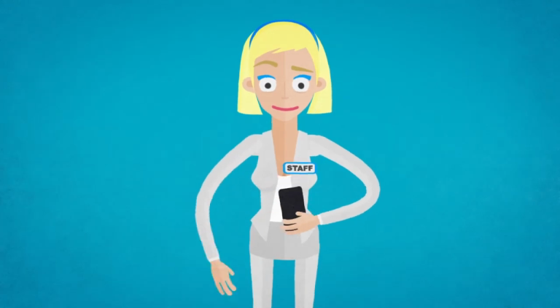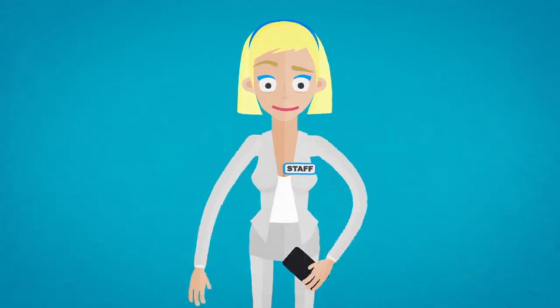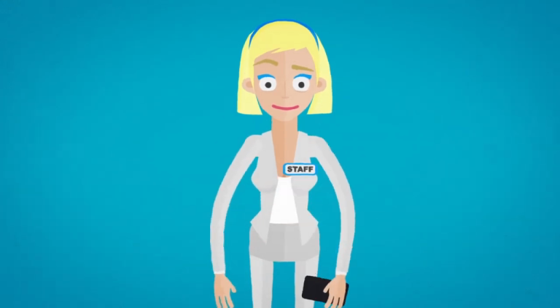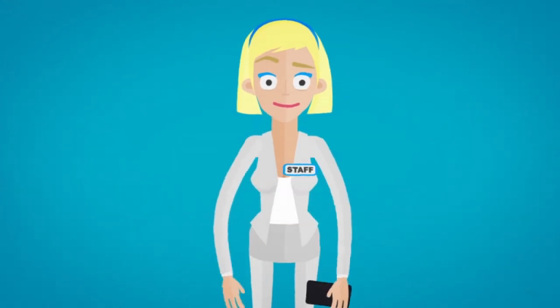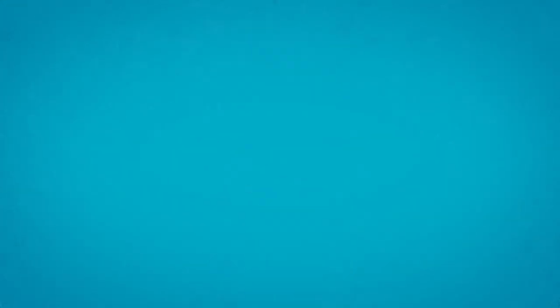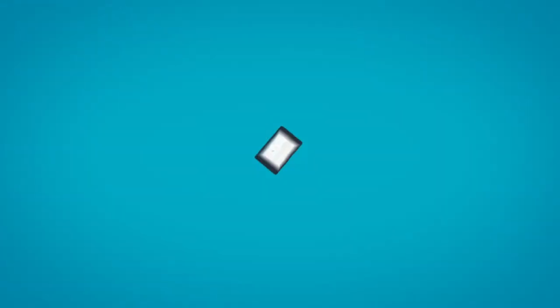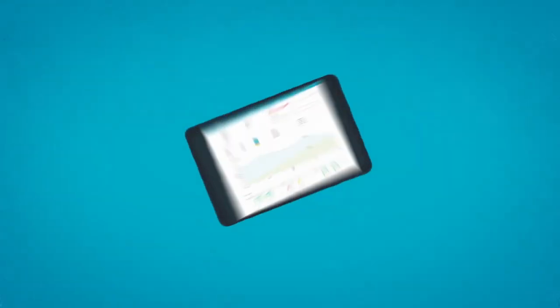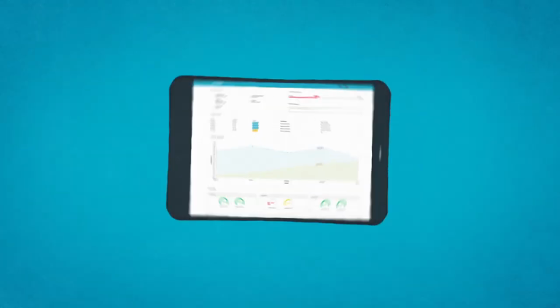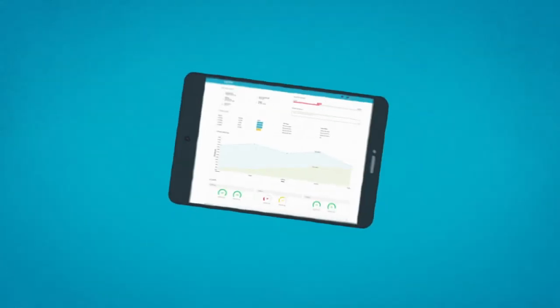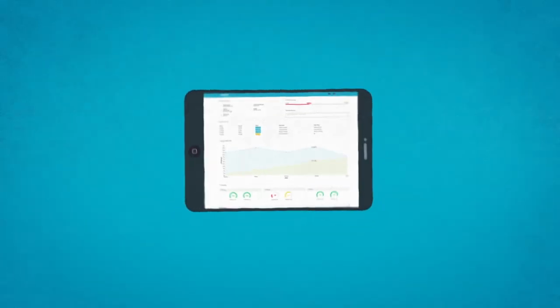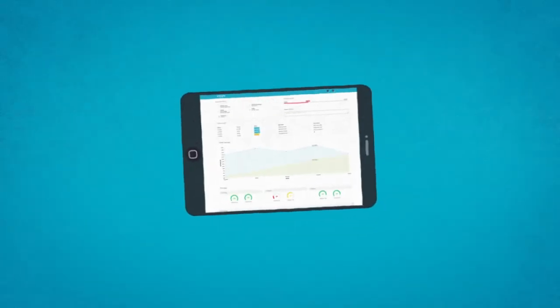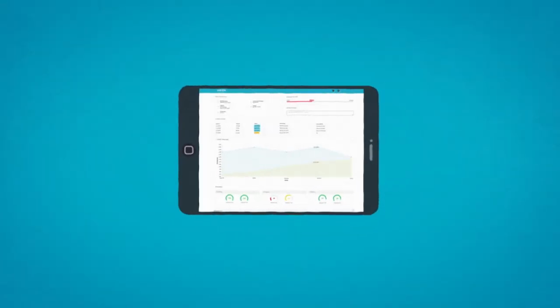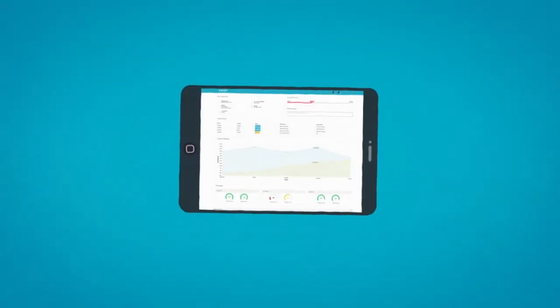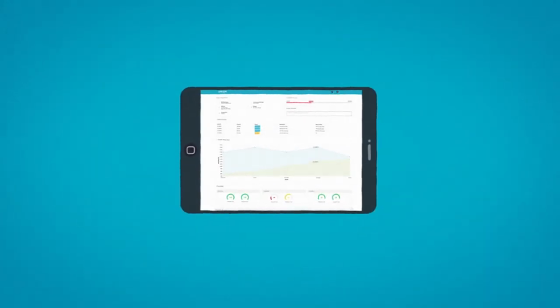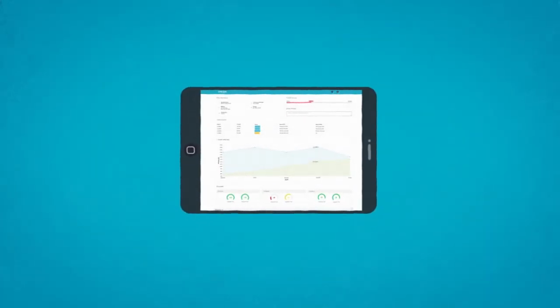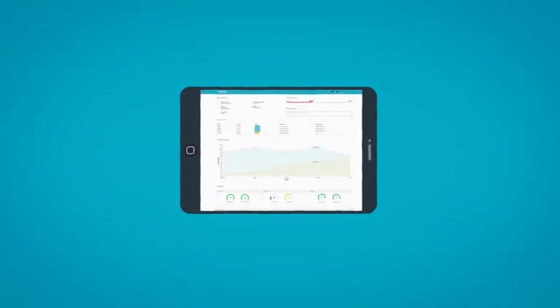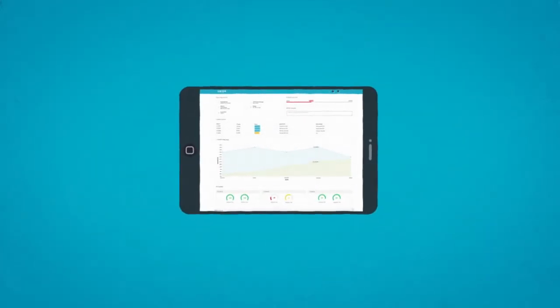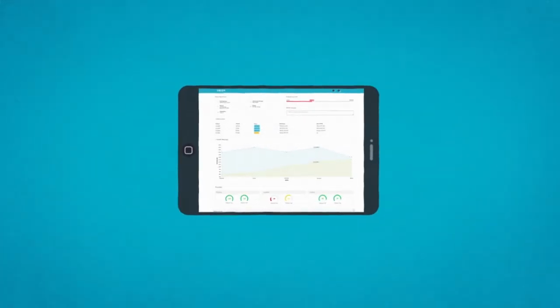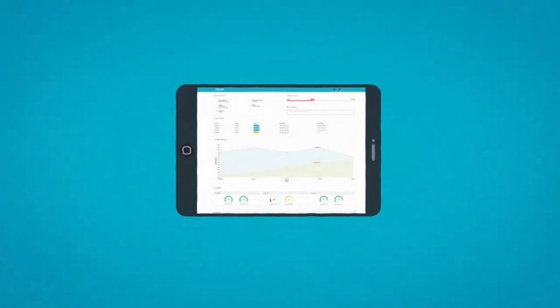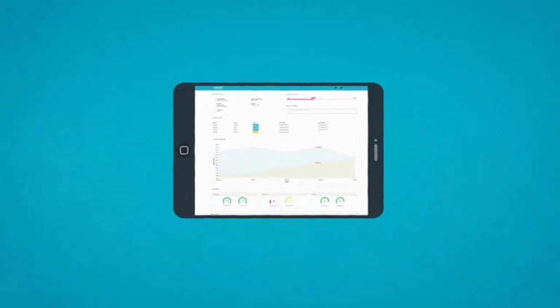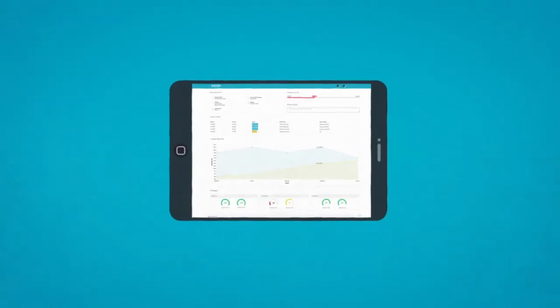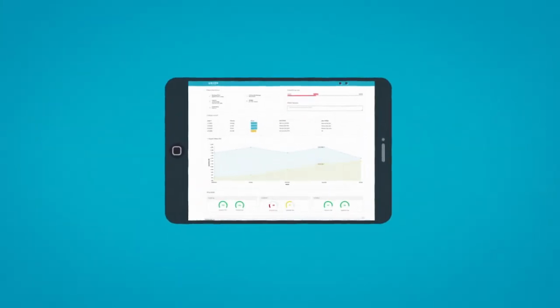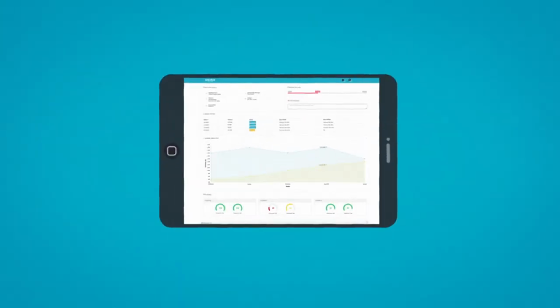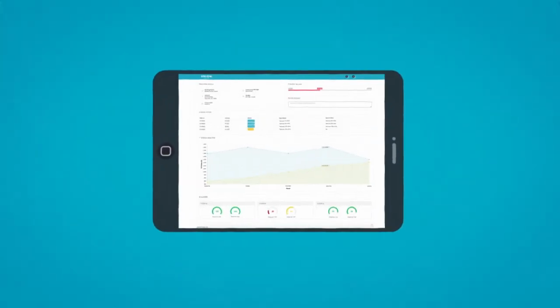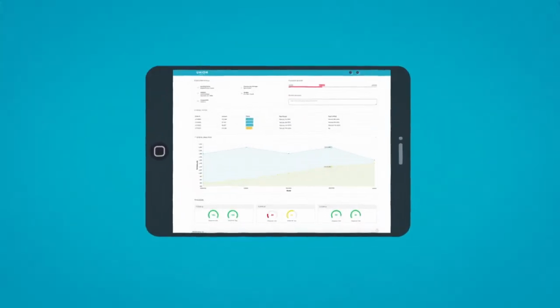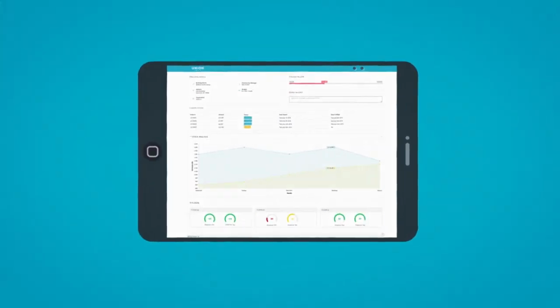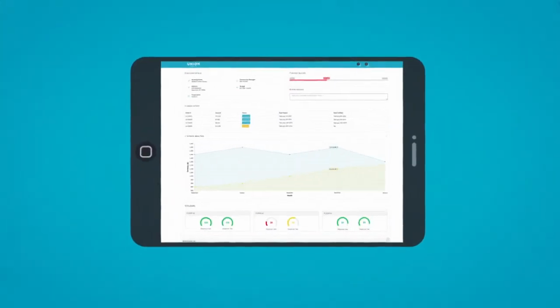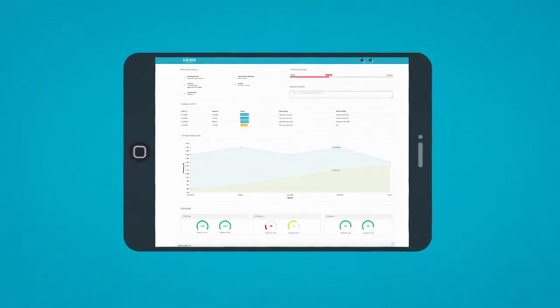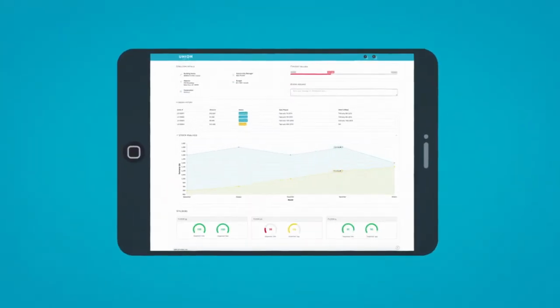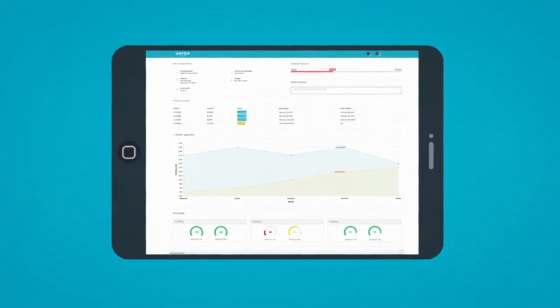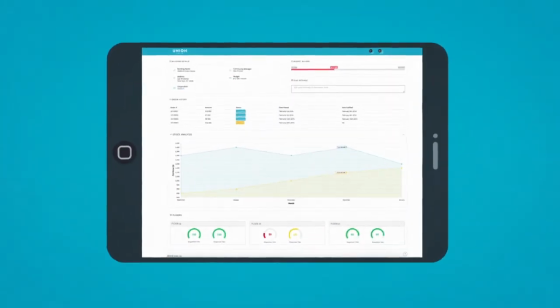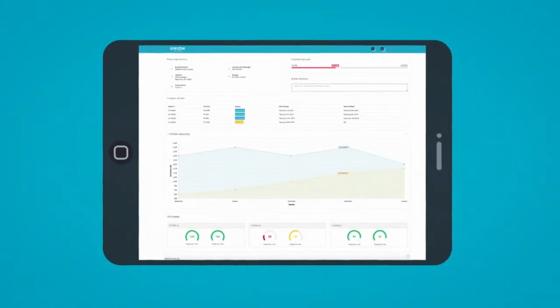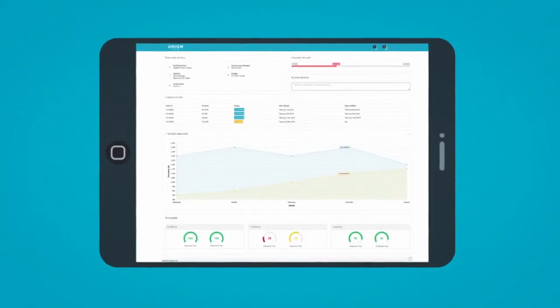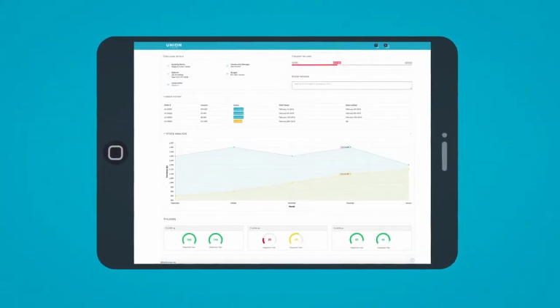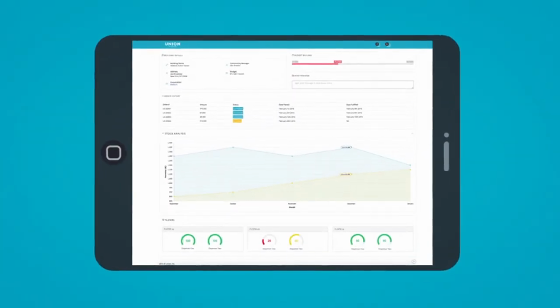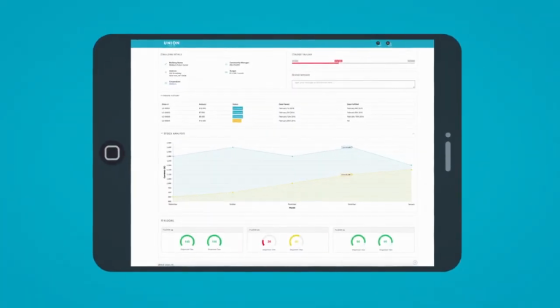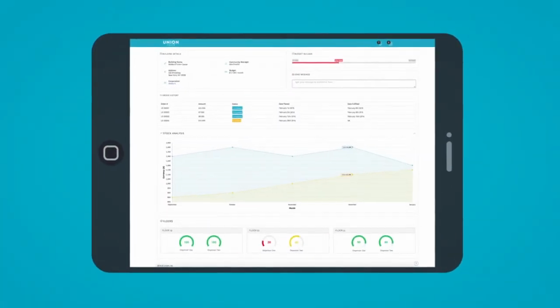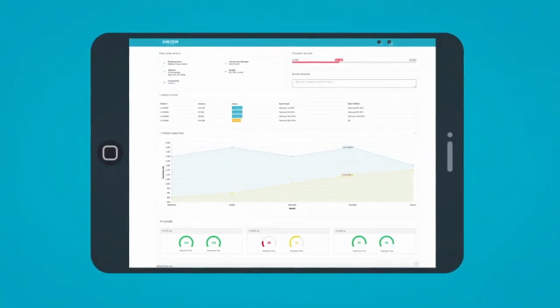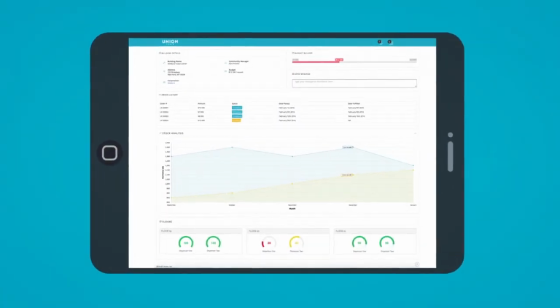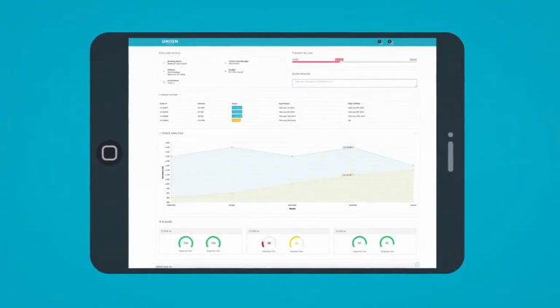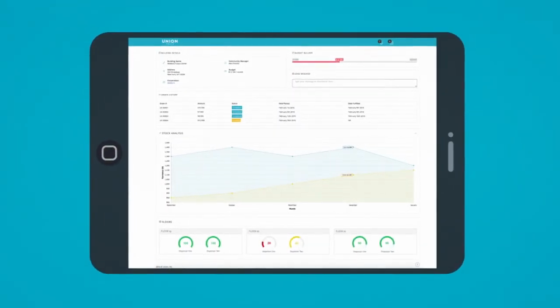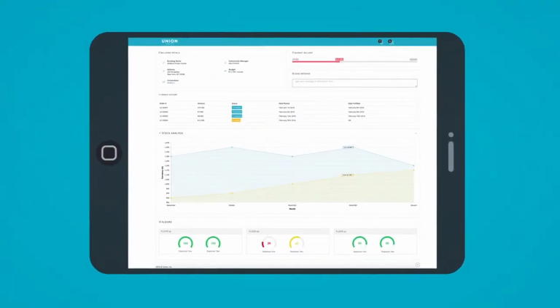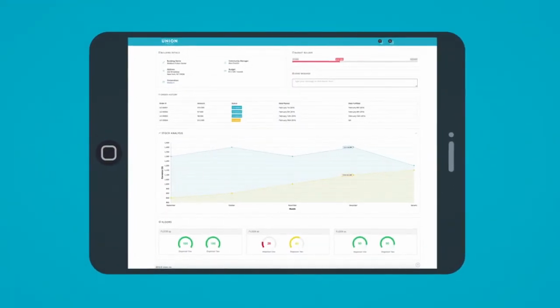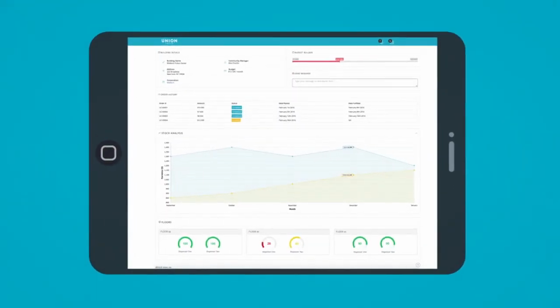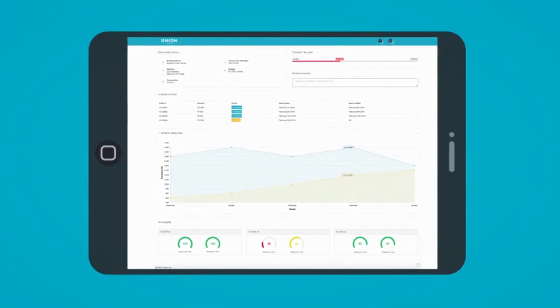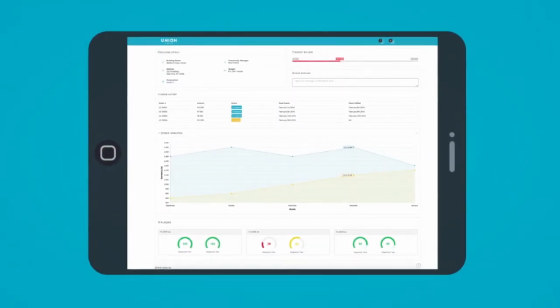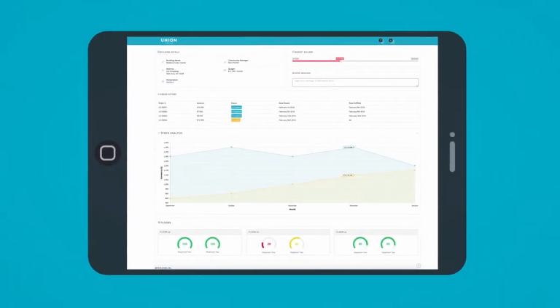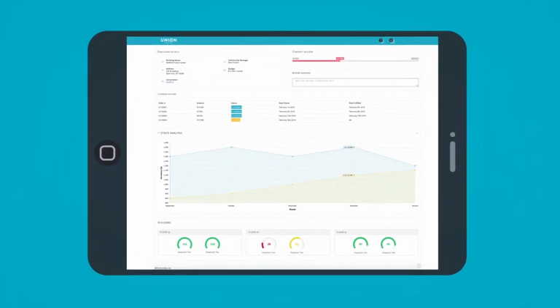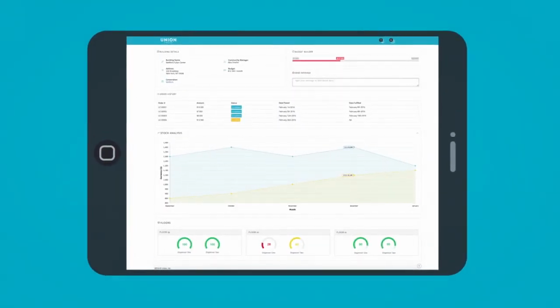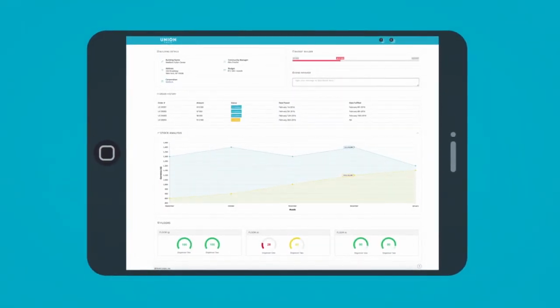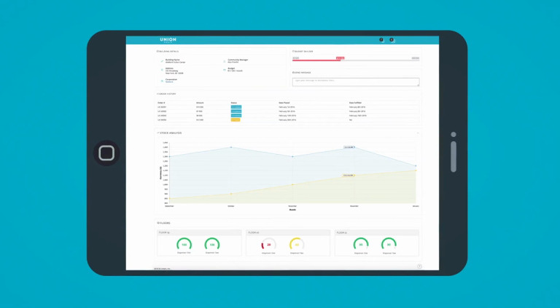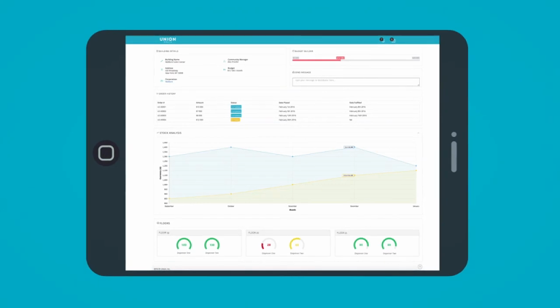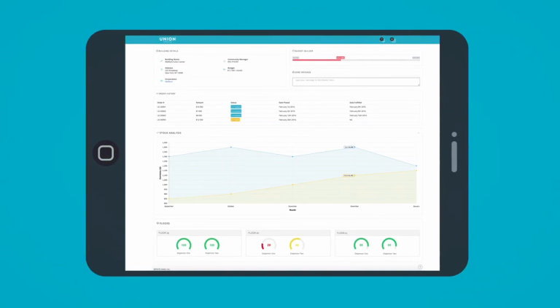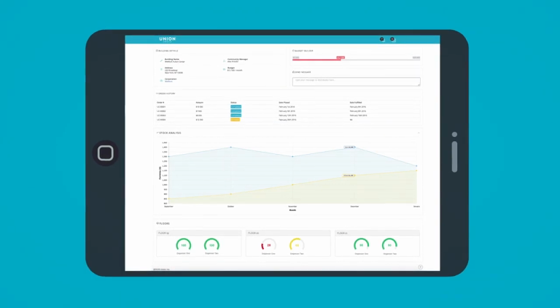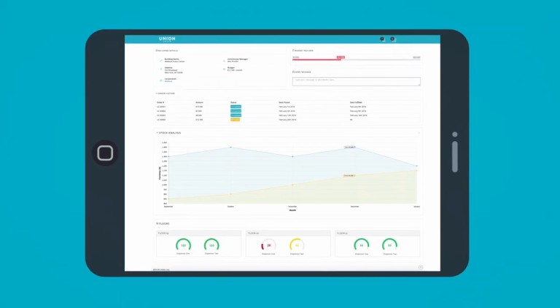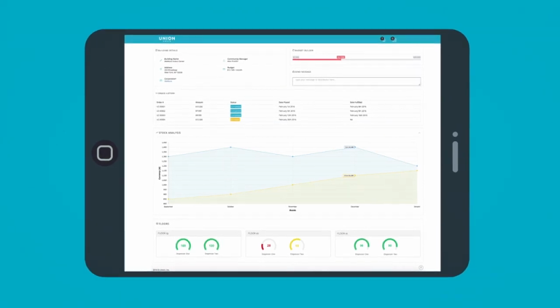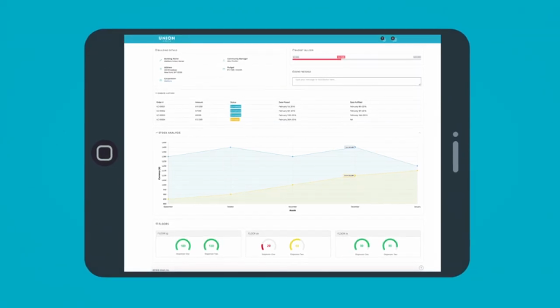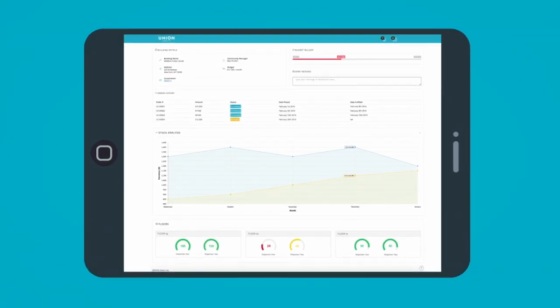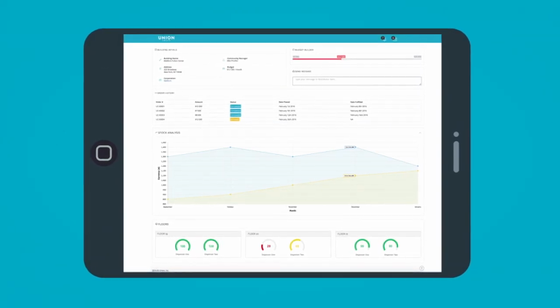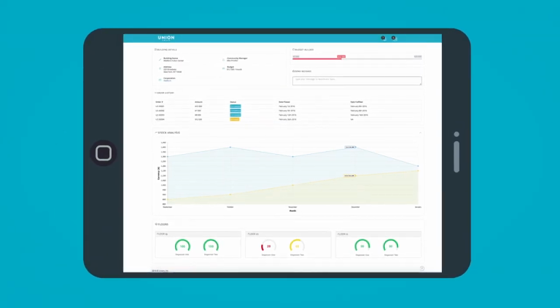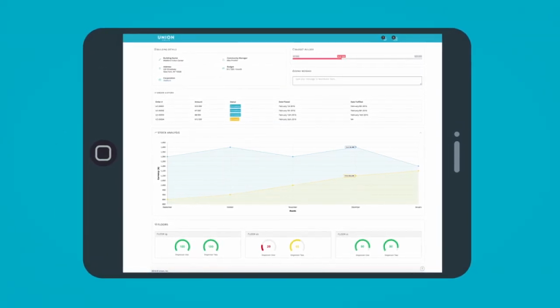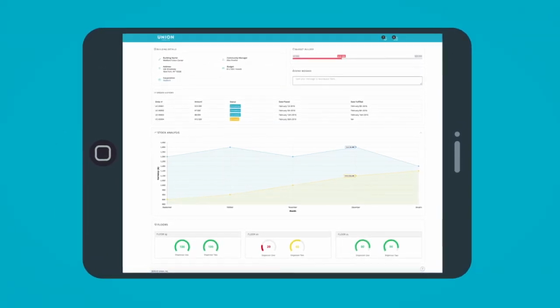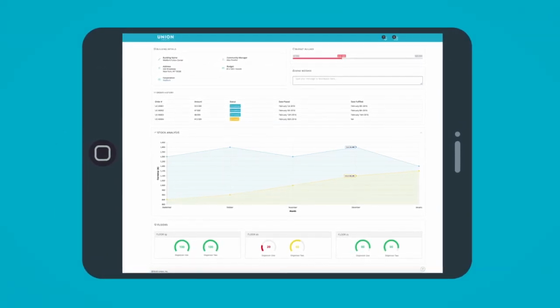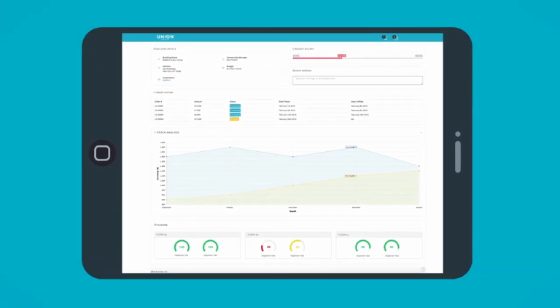Our dashboard lets kitchen managers track notifications, quality score, usage, and orders in real-time.